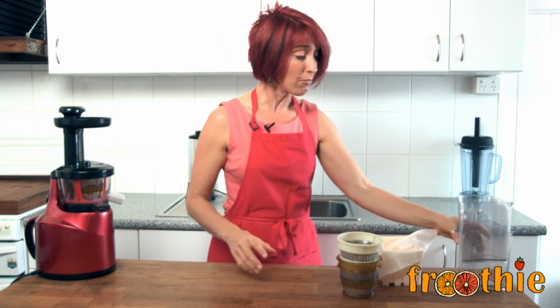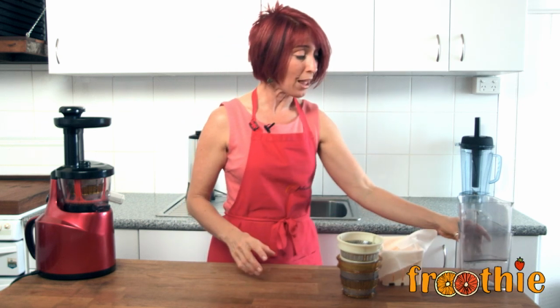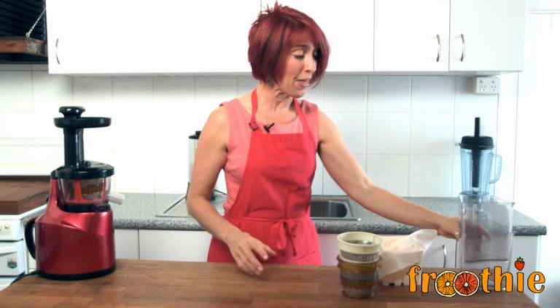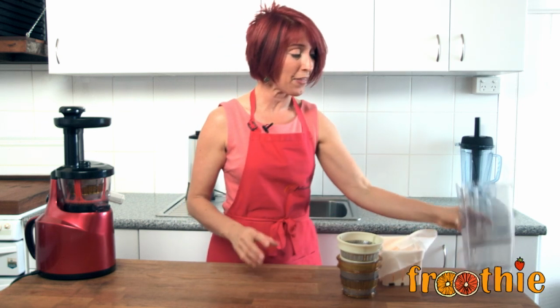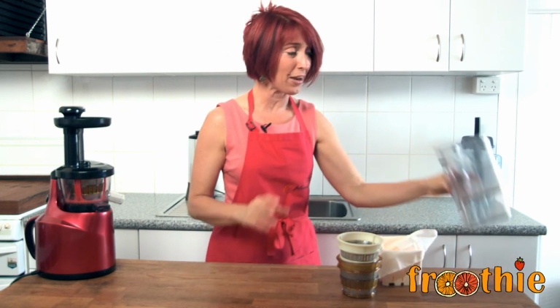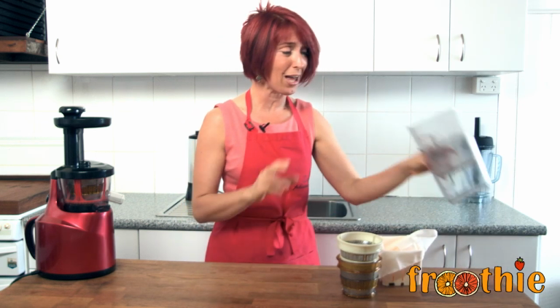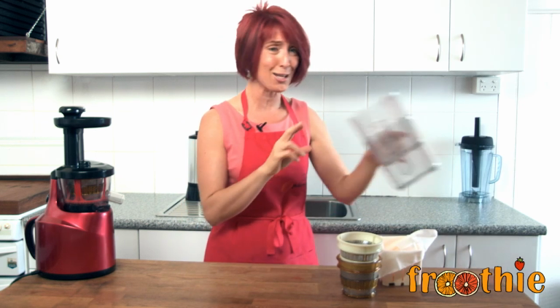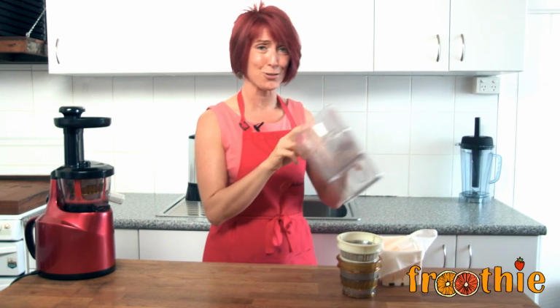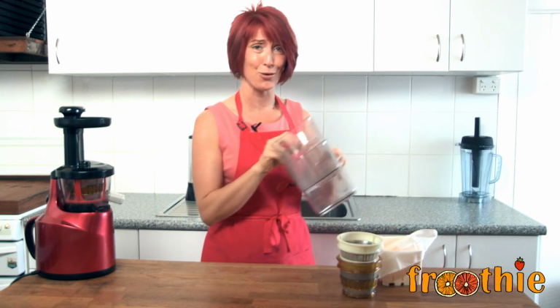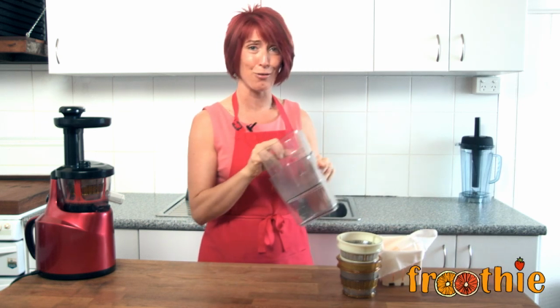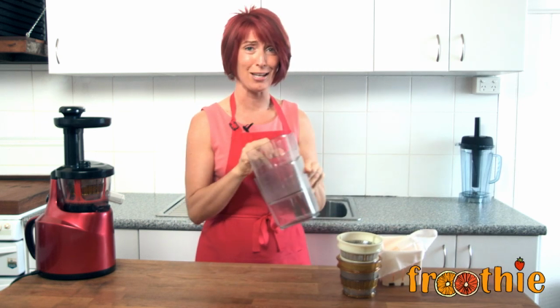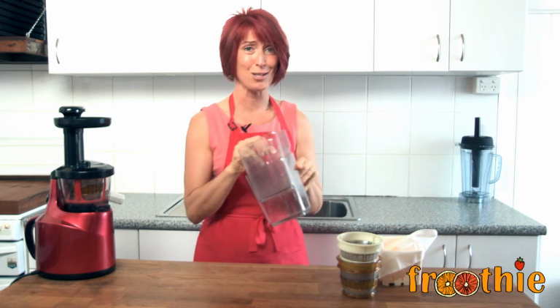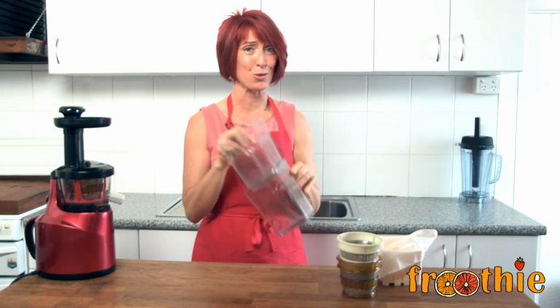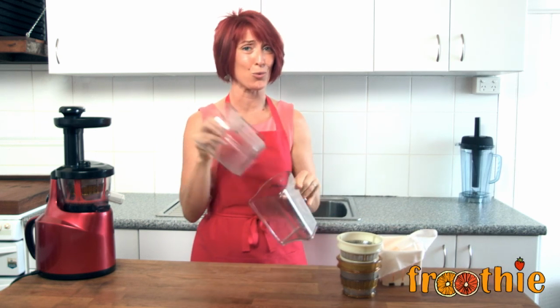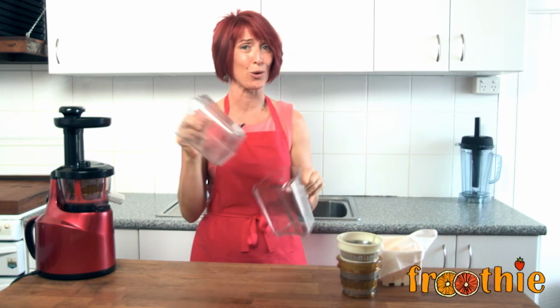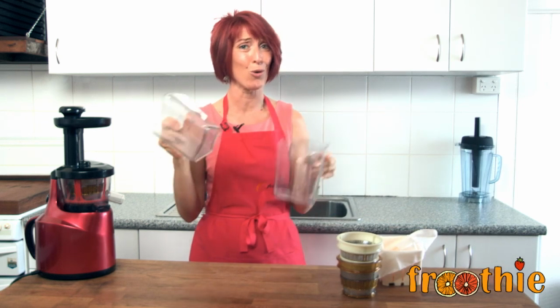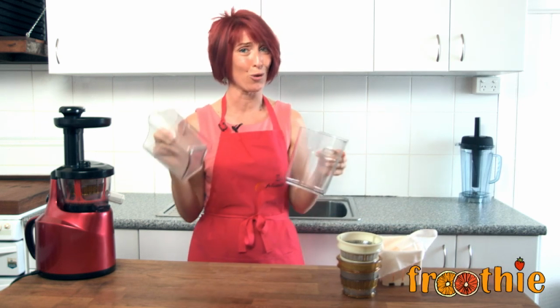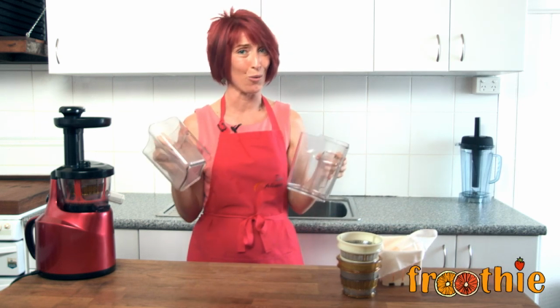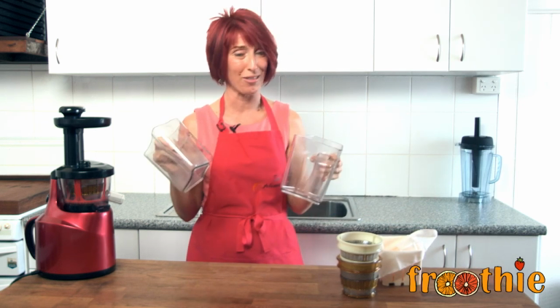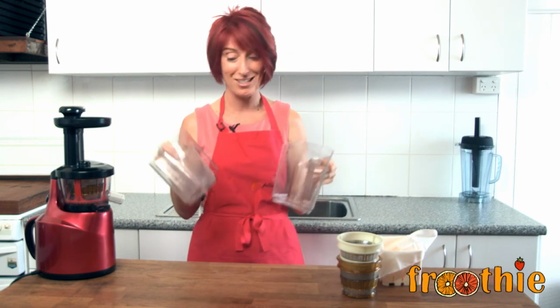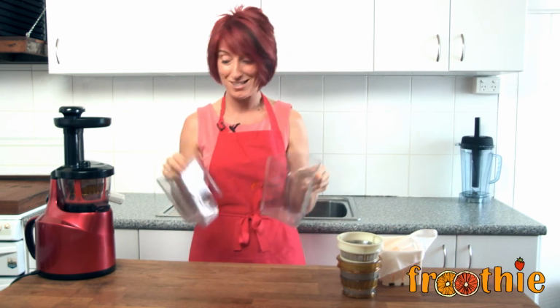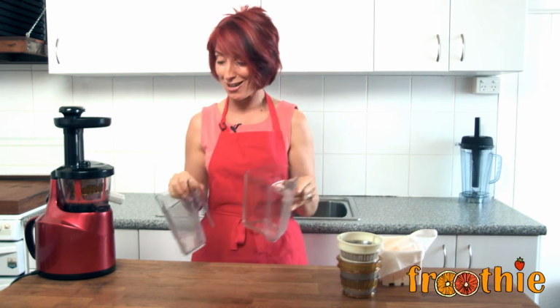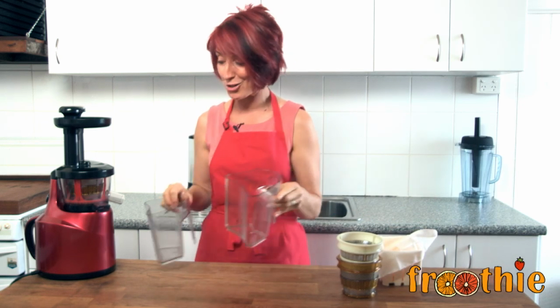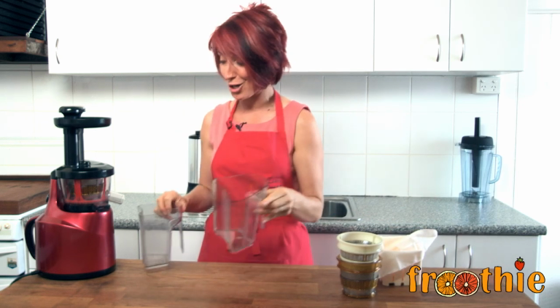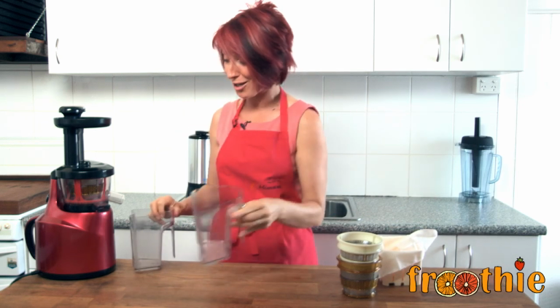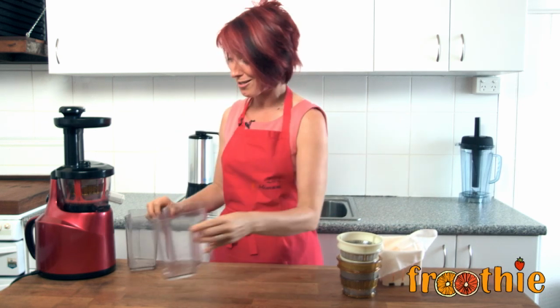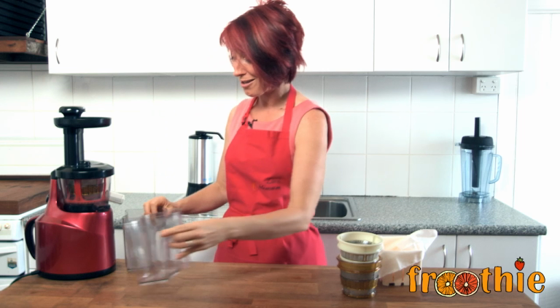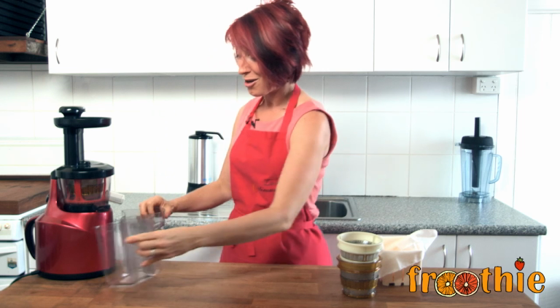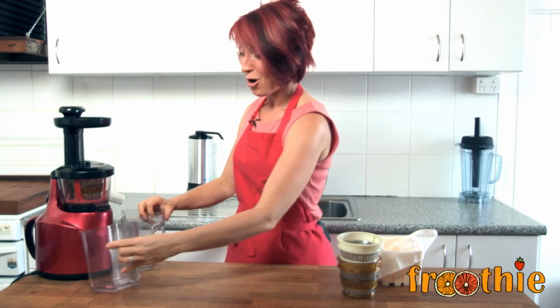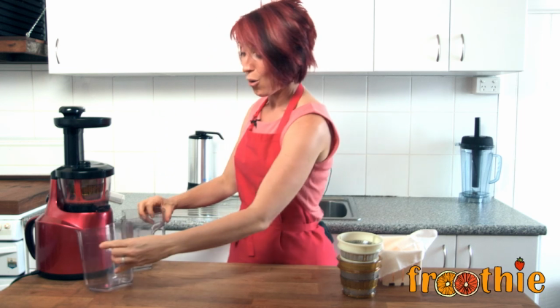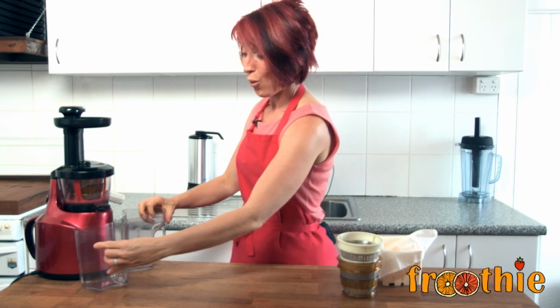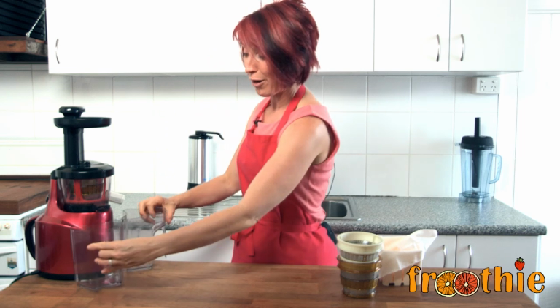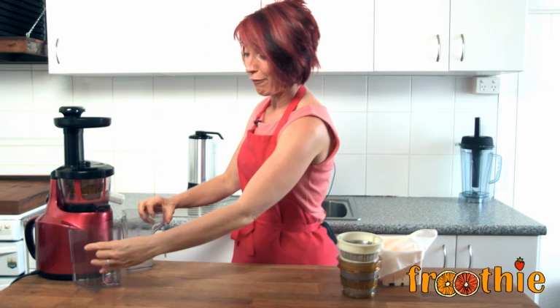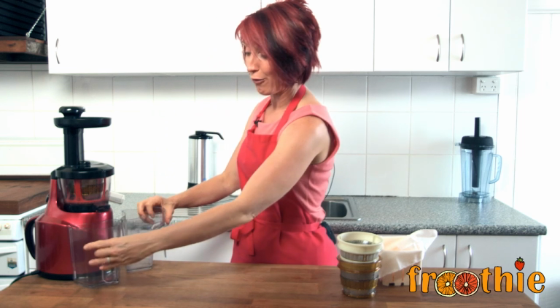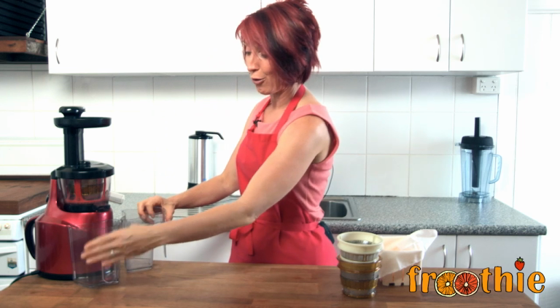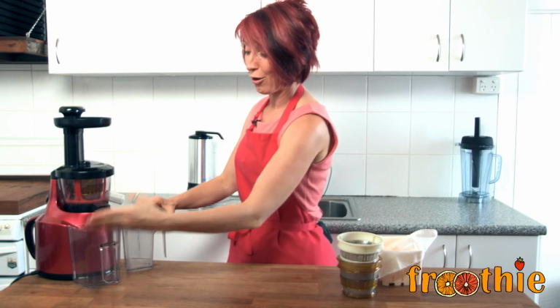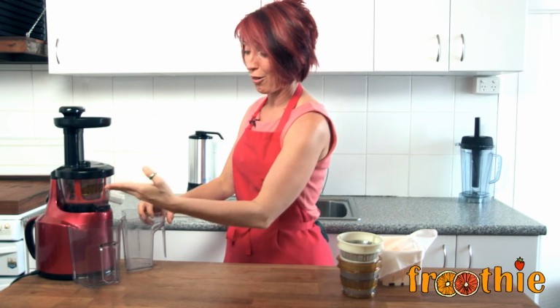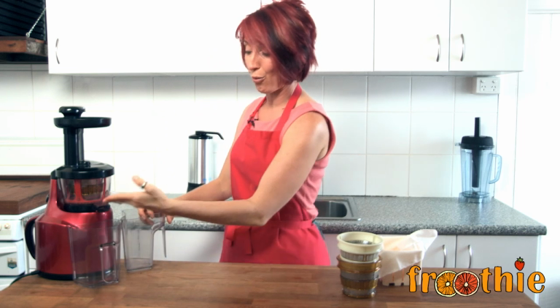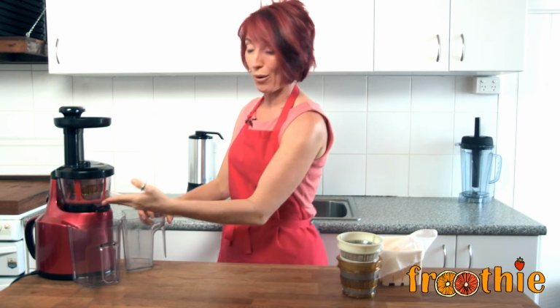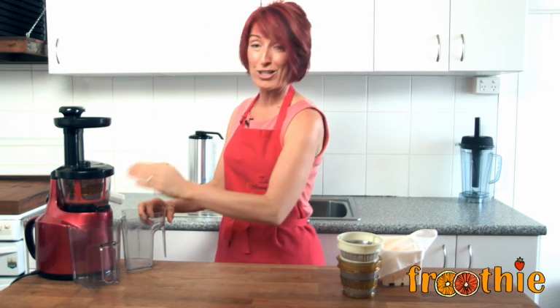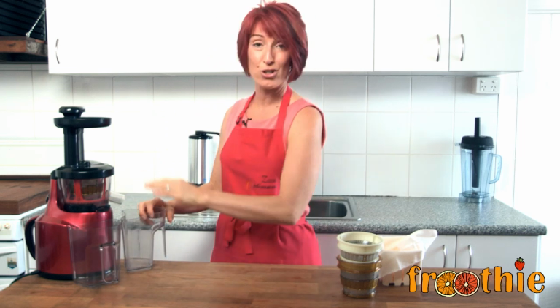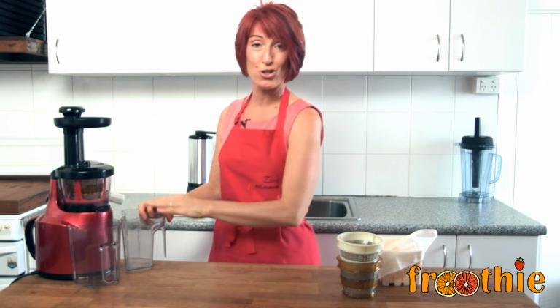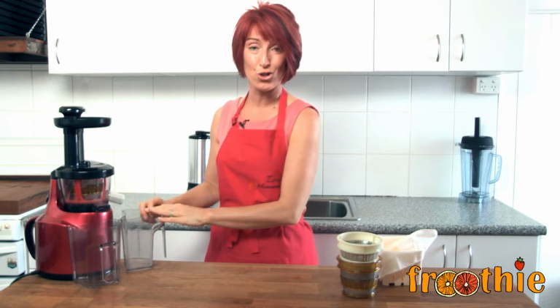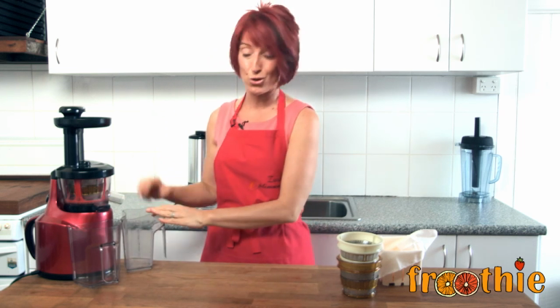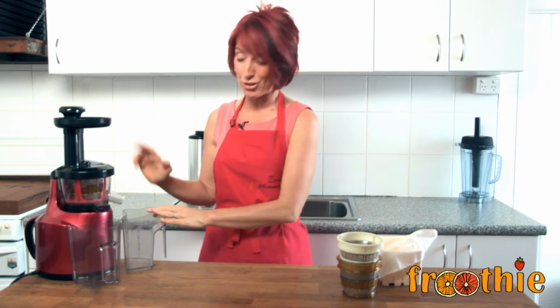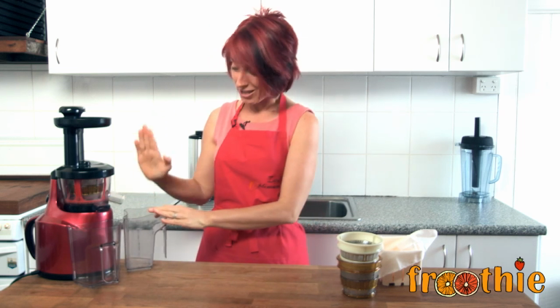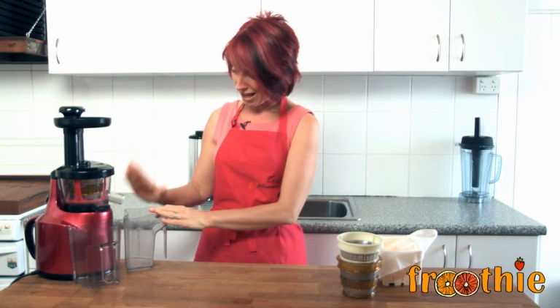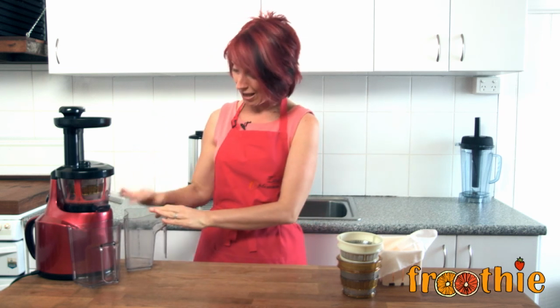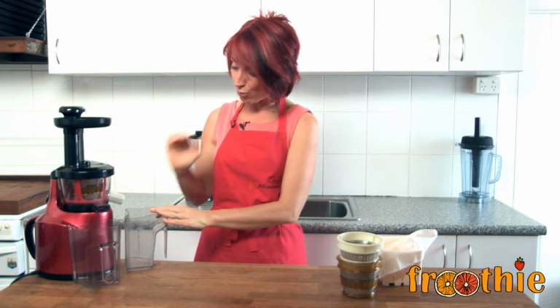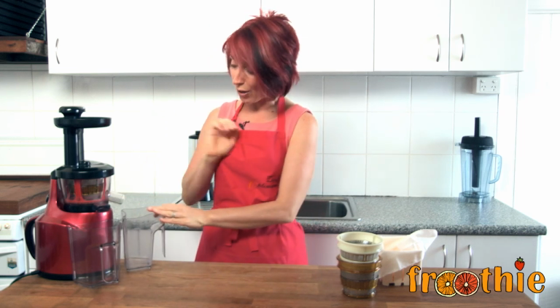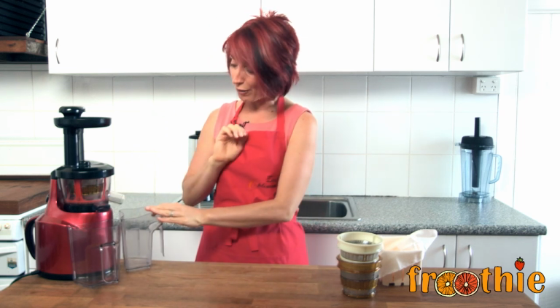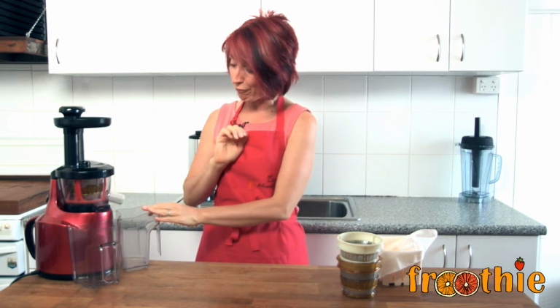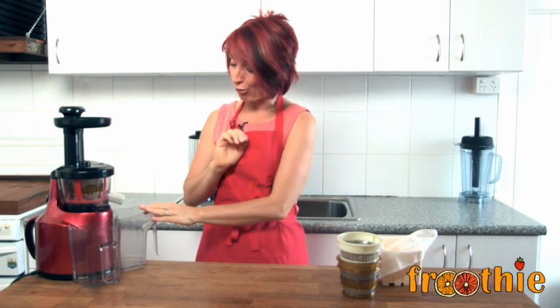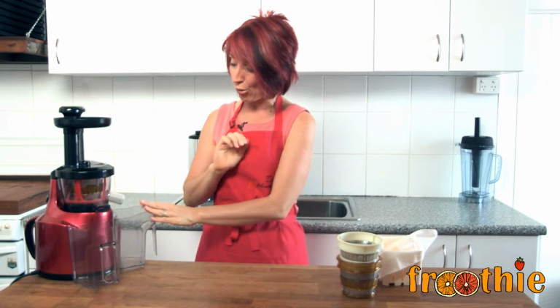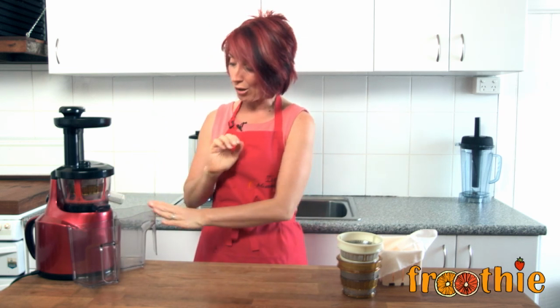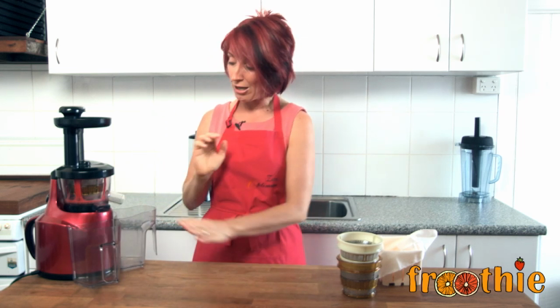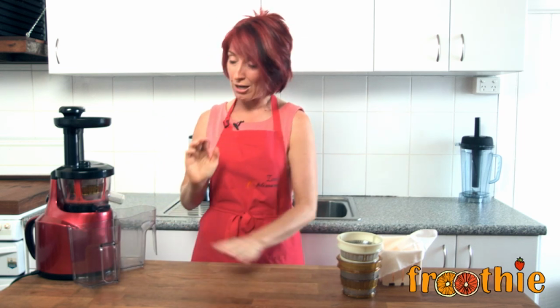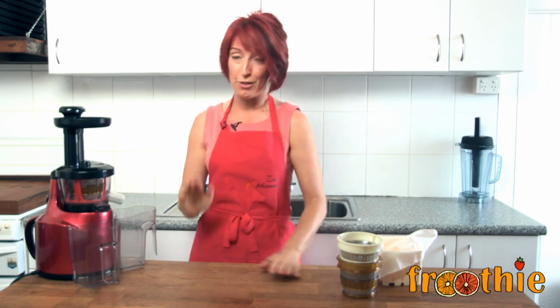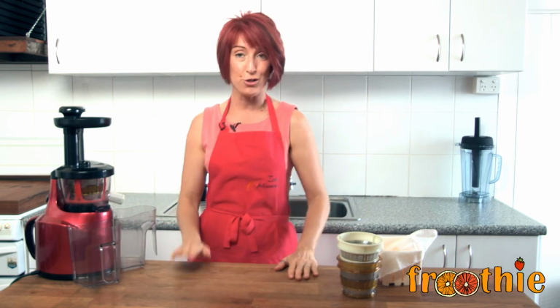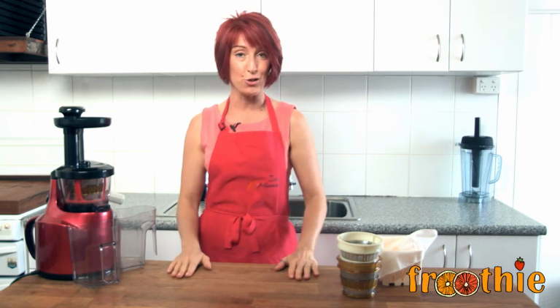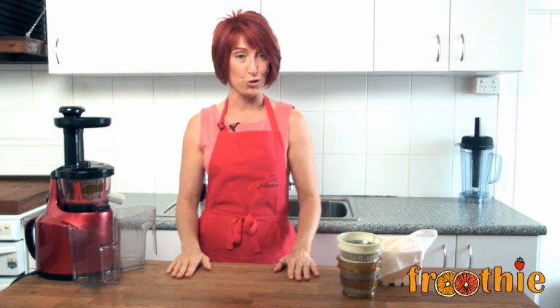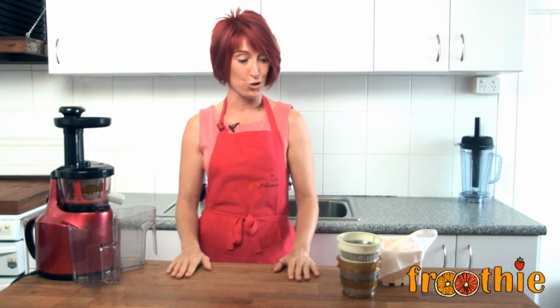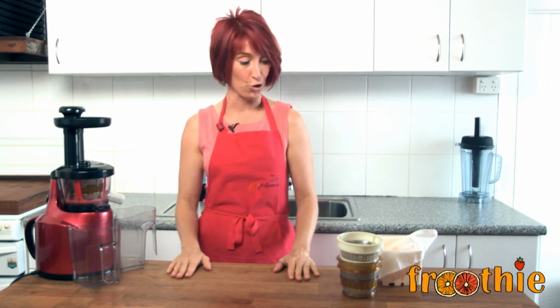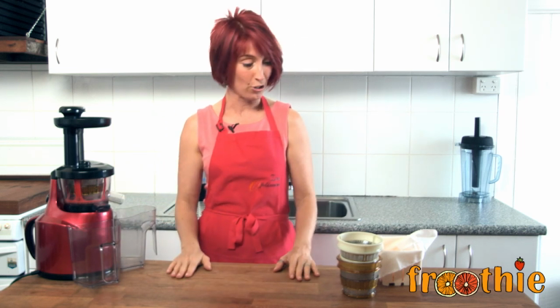And then the last two things, which we all know what these are — jugs. One for the waste shoot and one for the juice shoot.